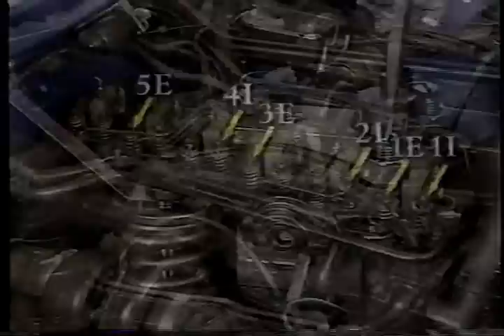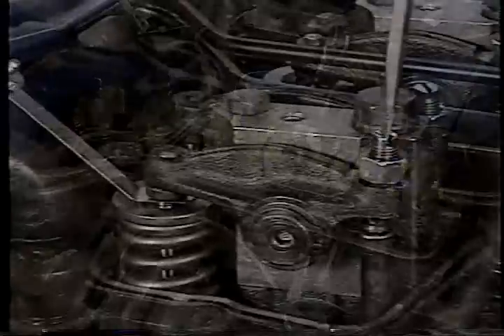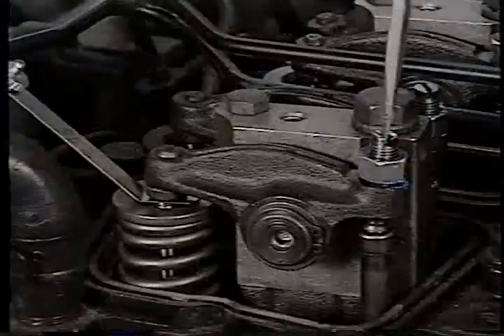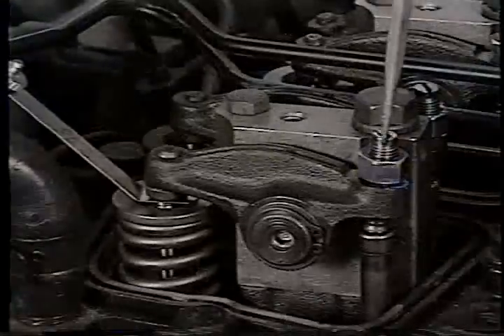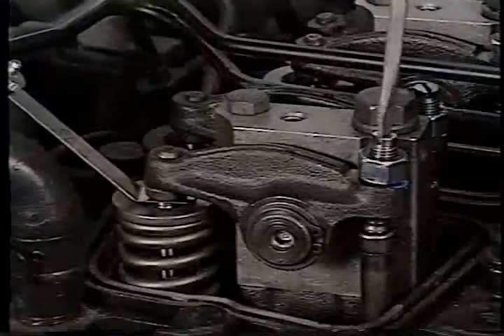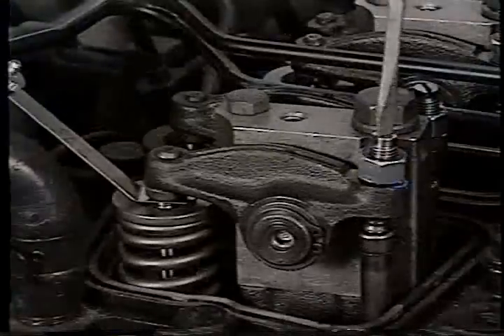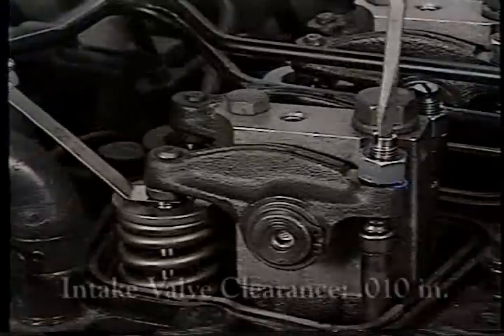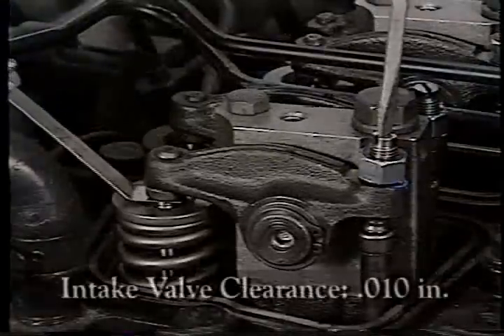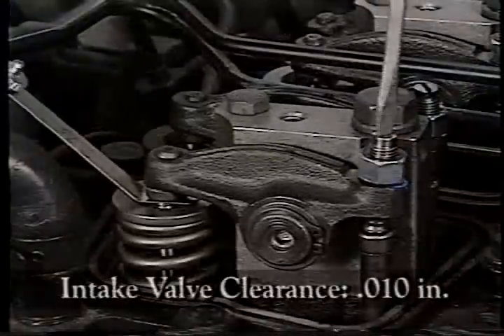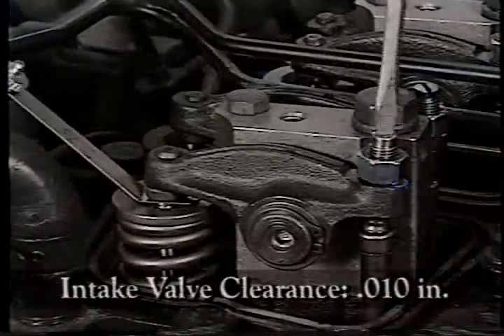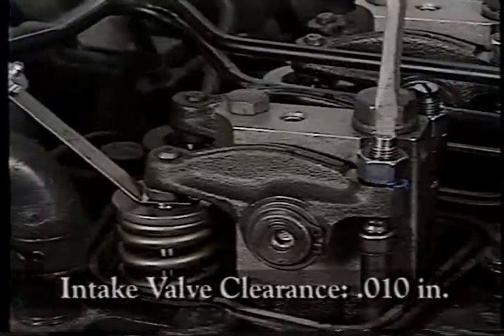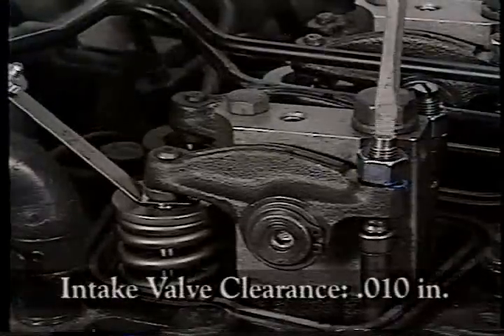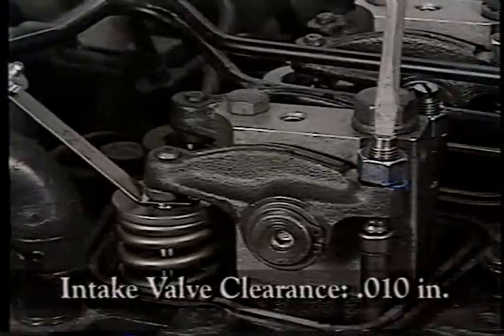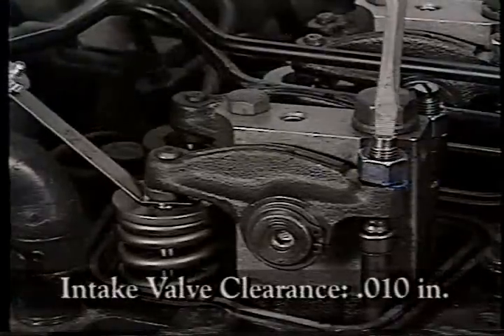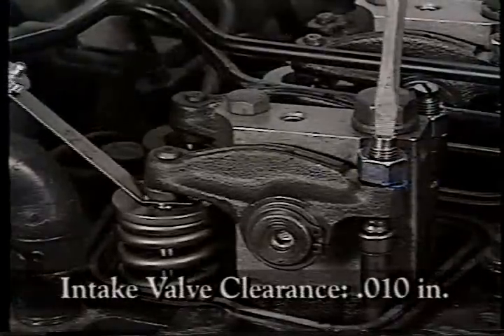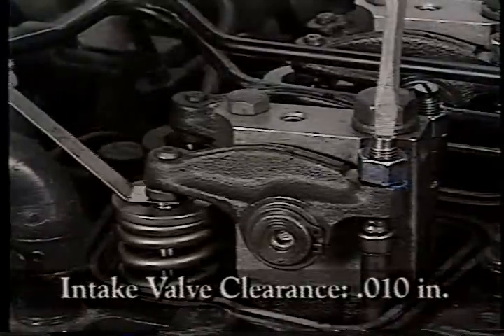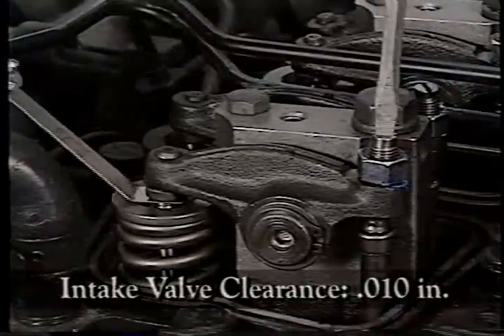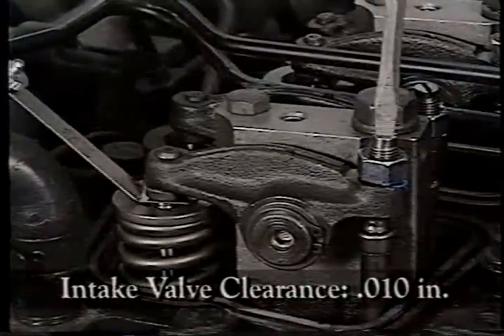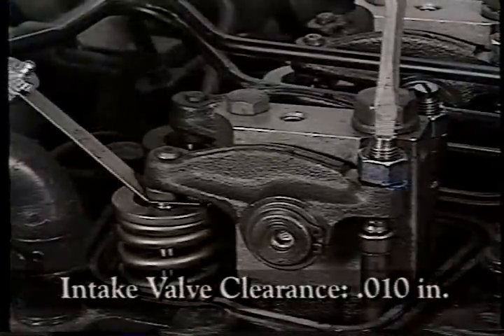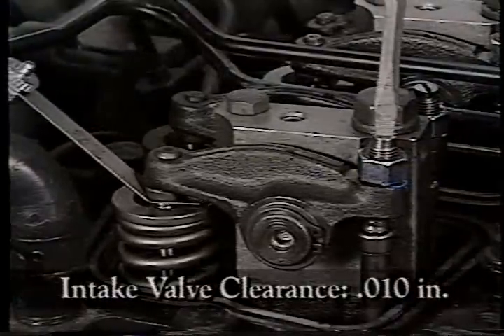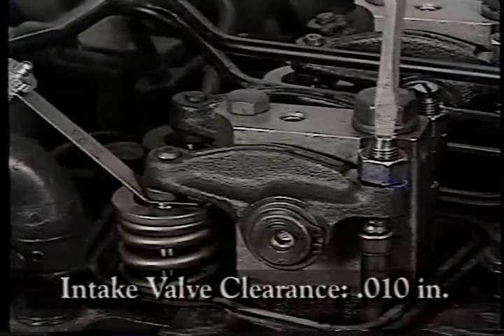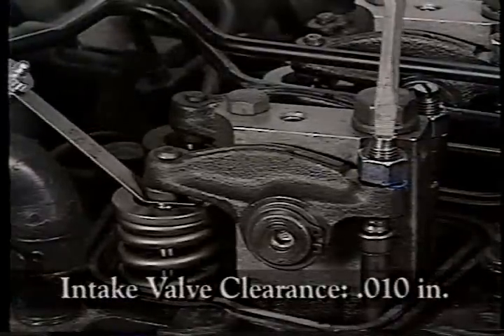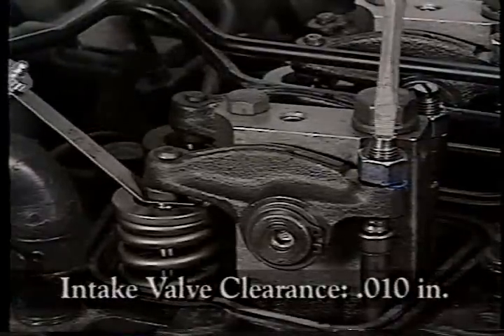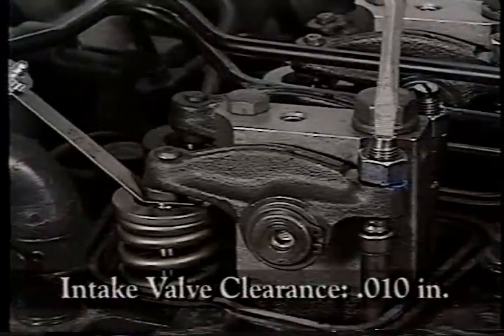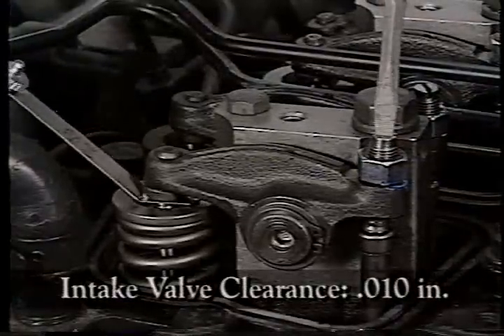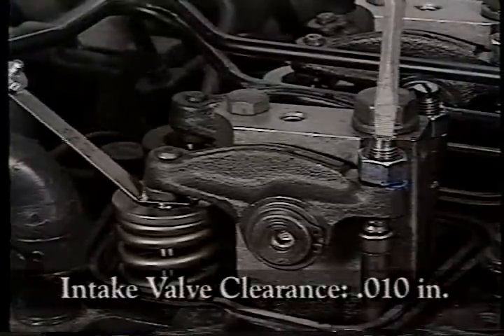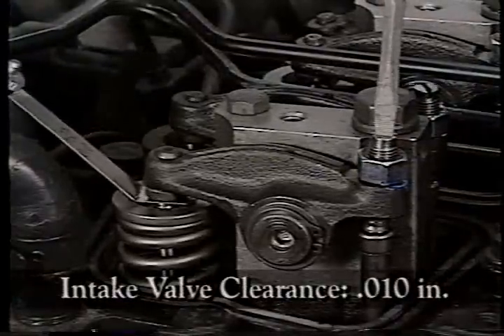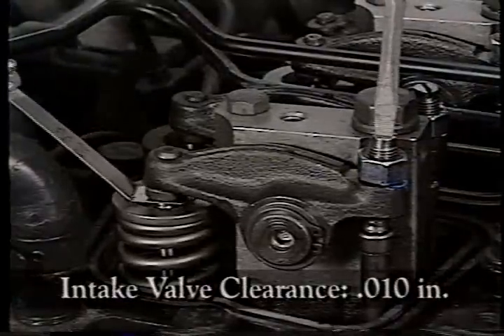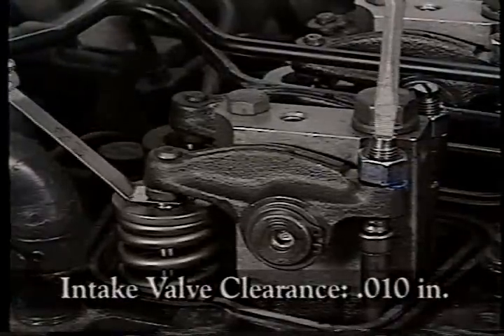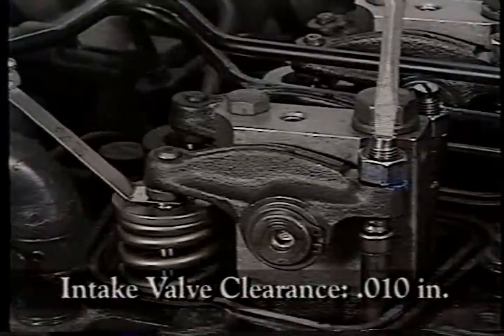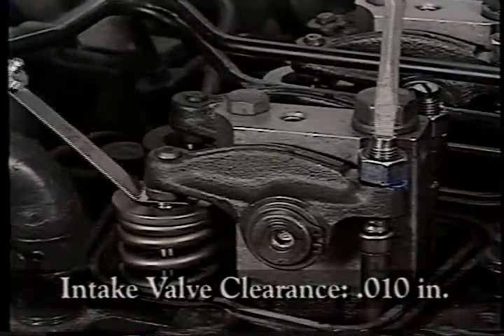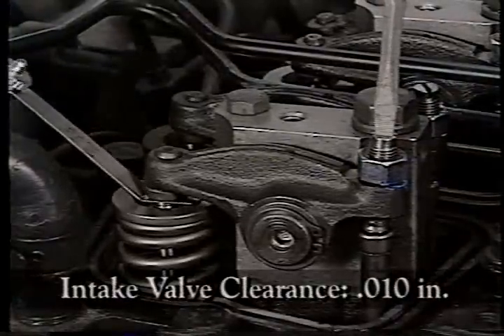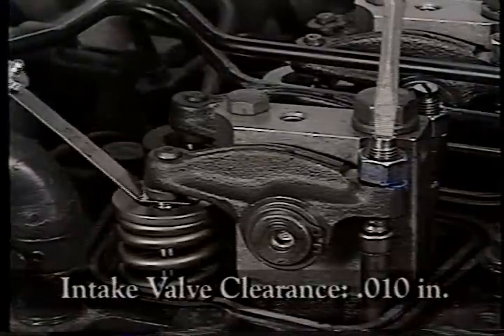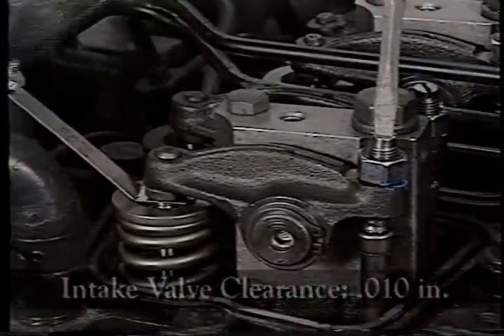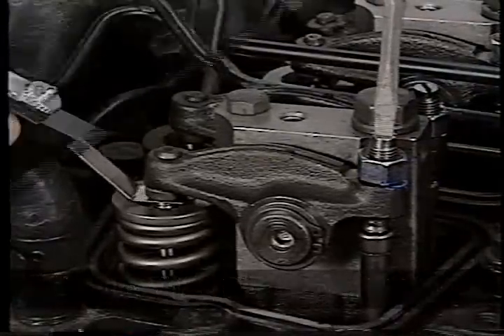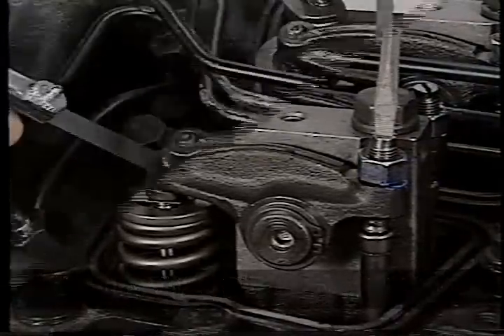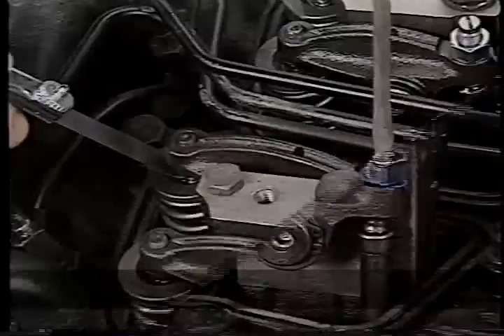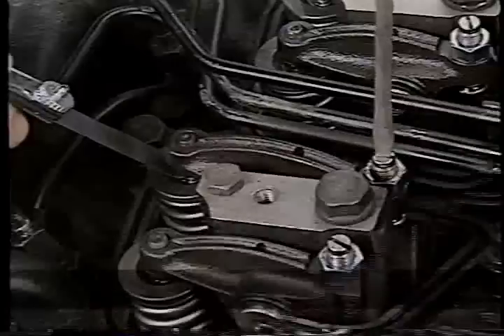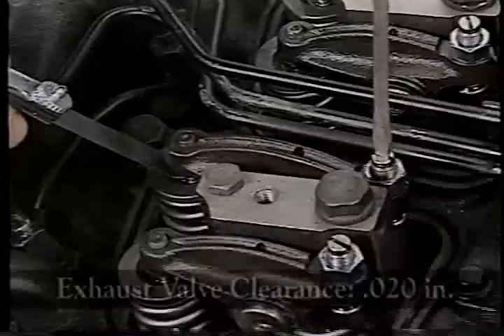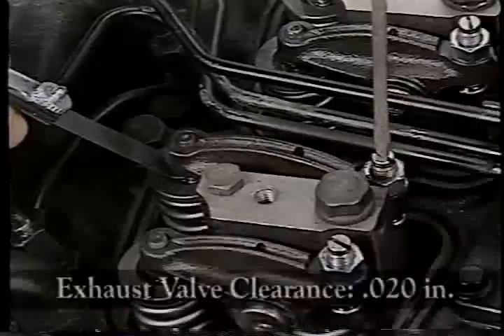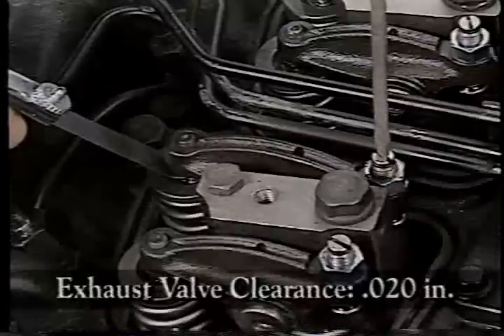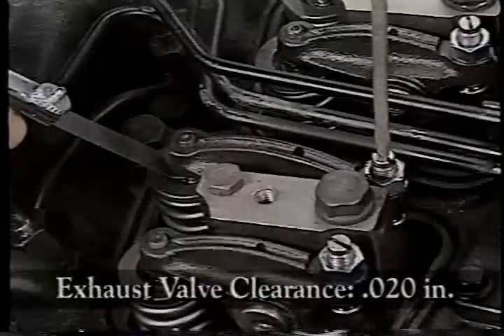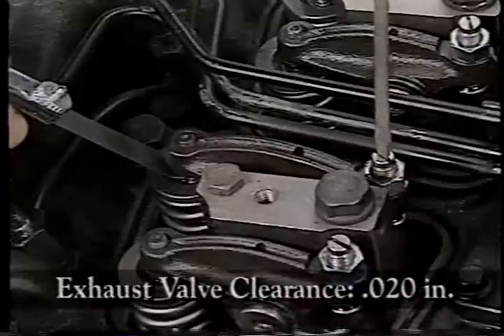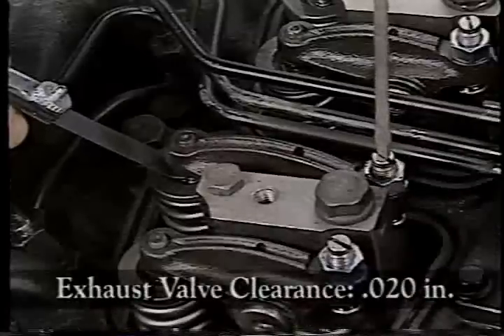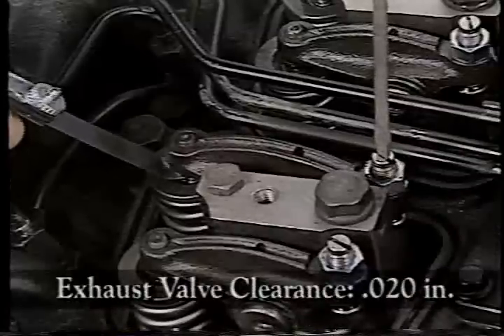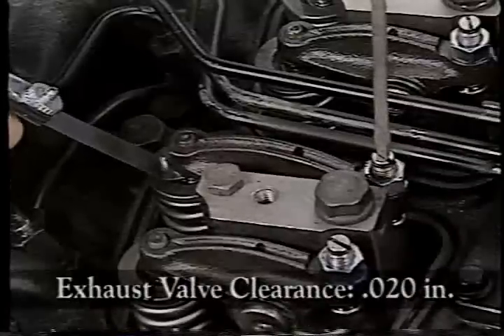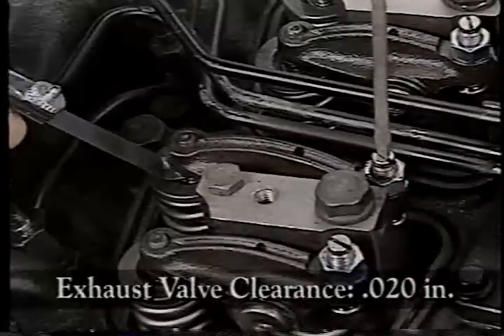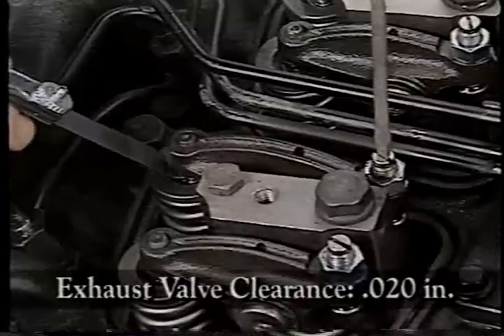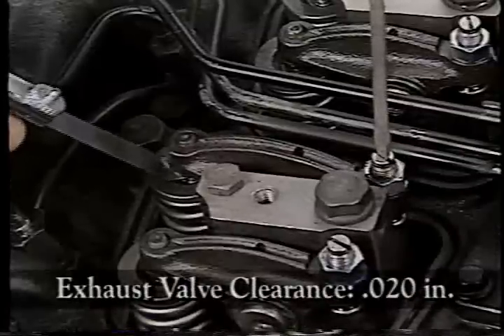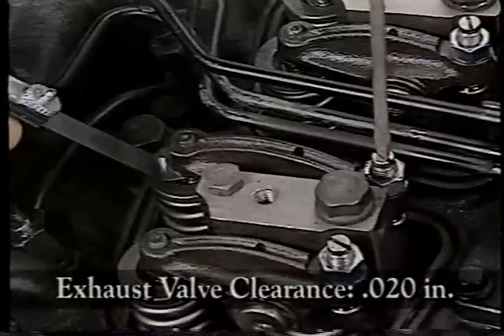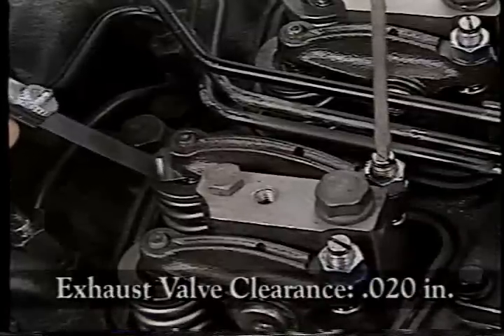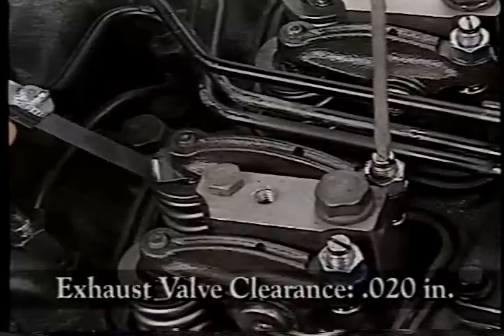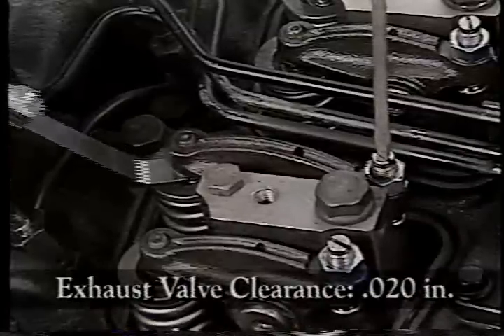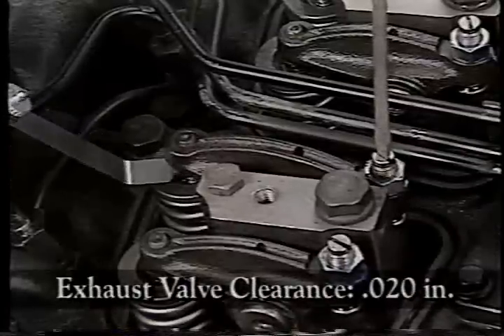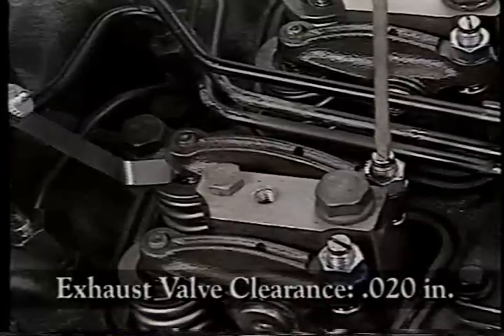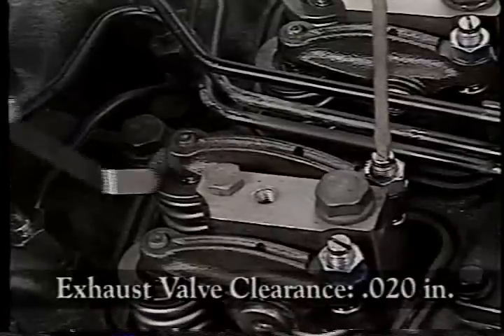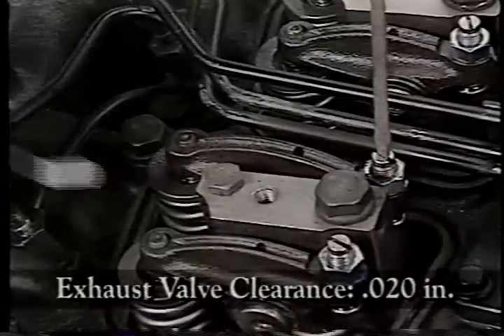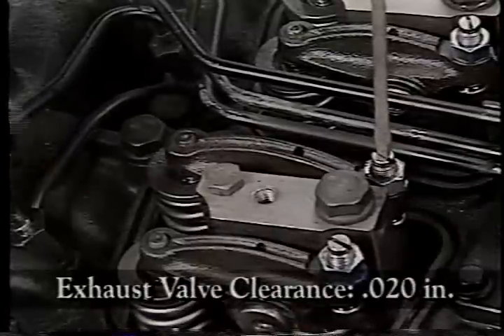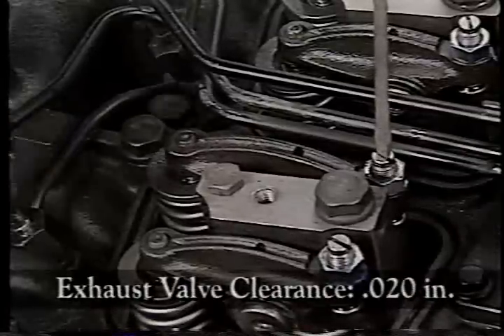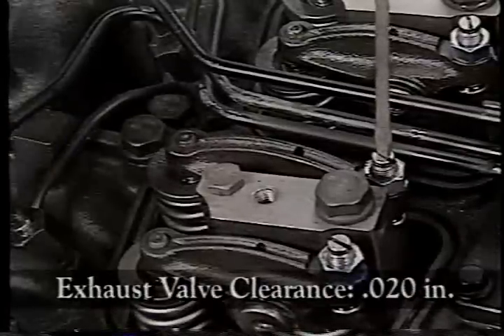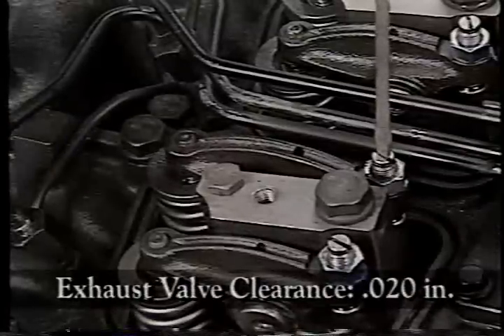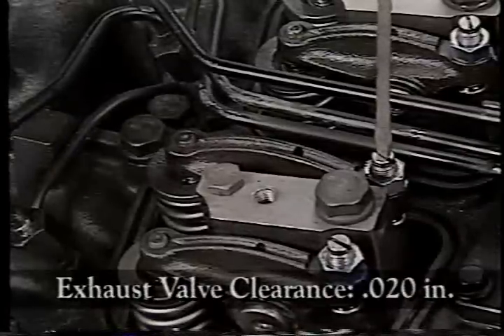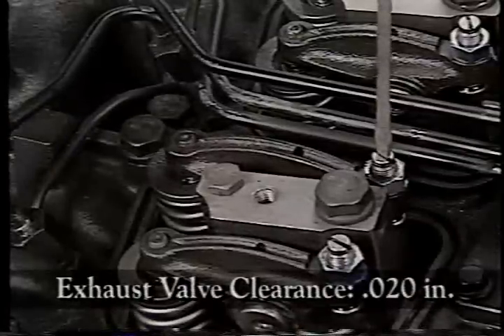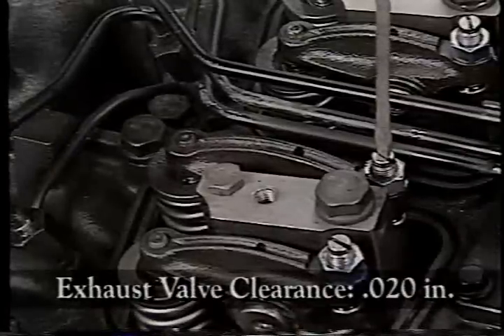The clearance for intake valves is 10,000ths of an inch, and the clearance for exhaust valves is 20,000ths of an inch.